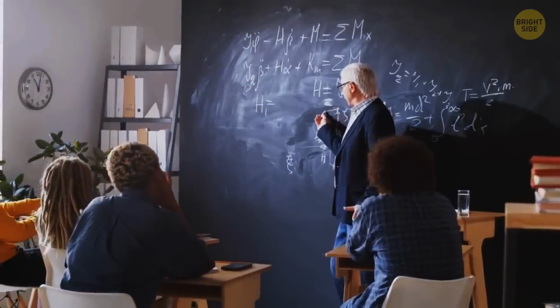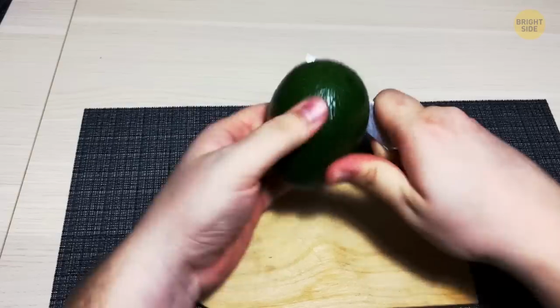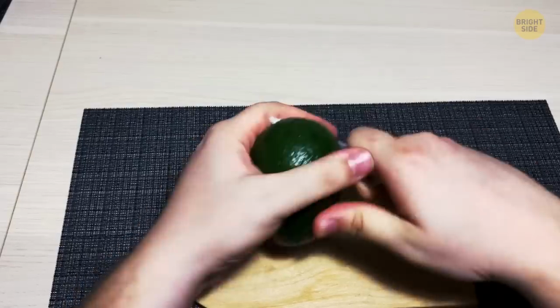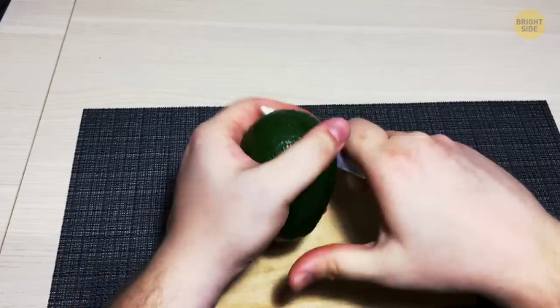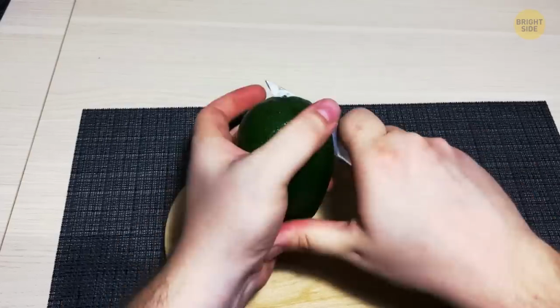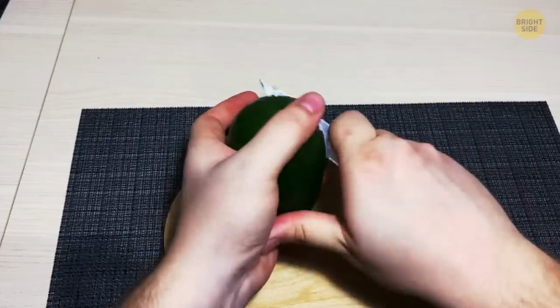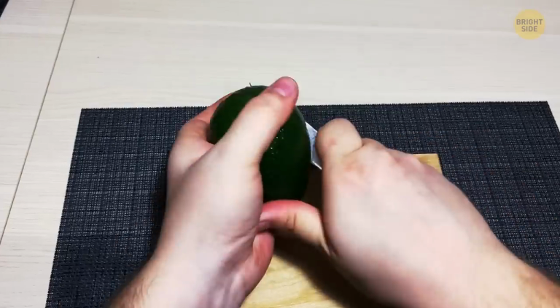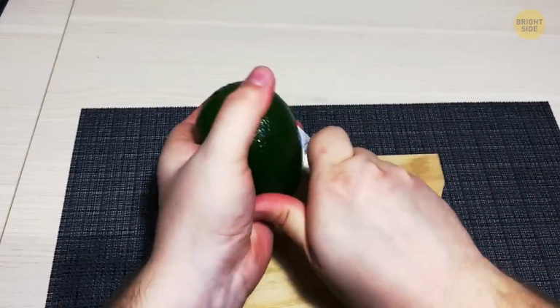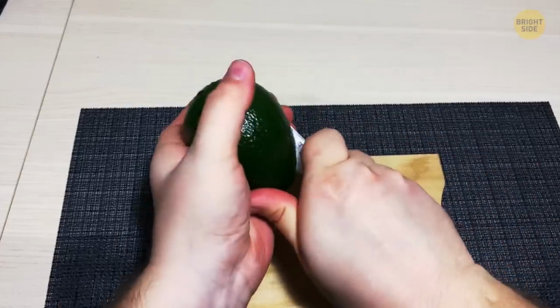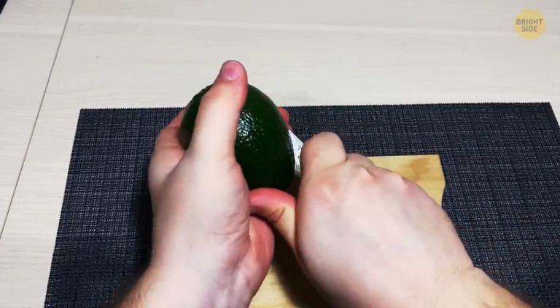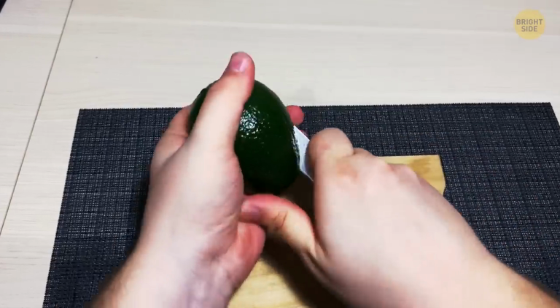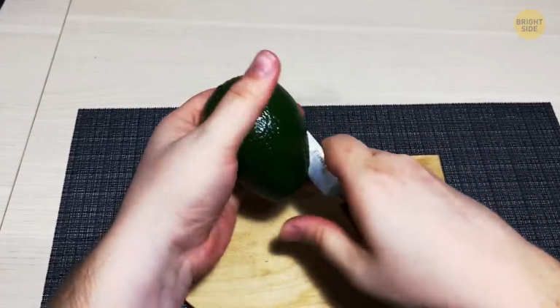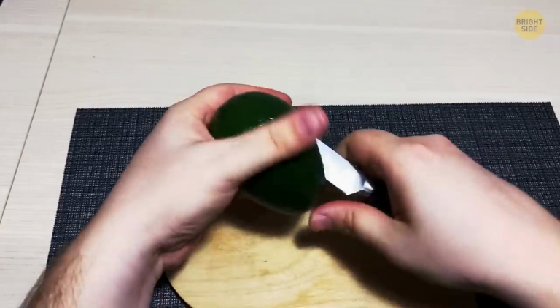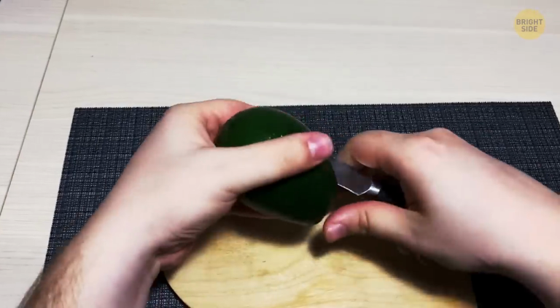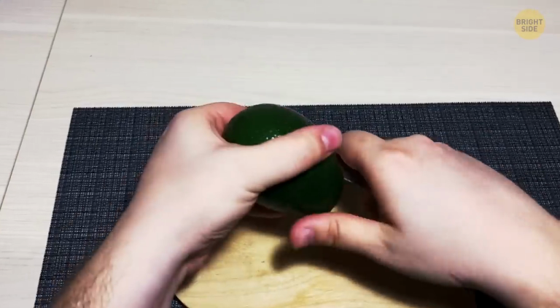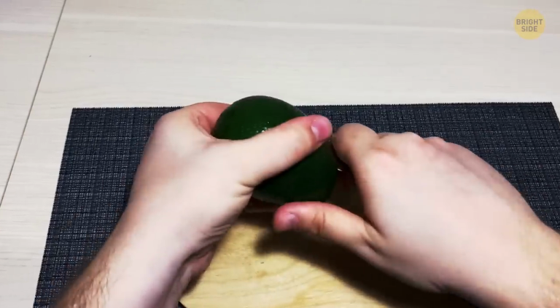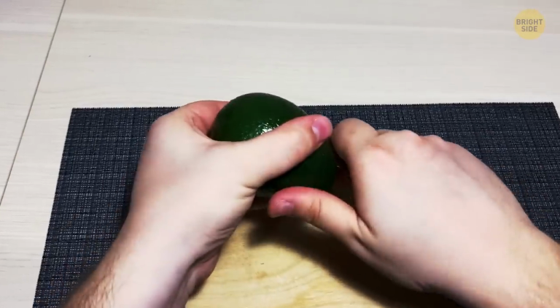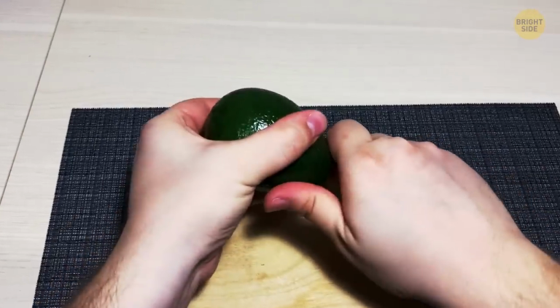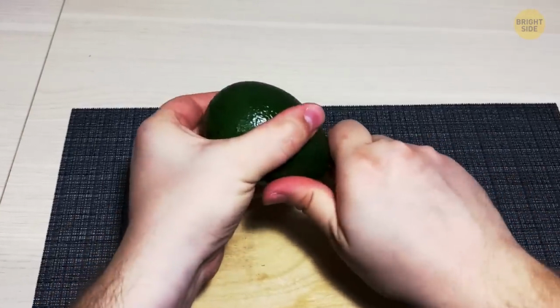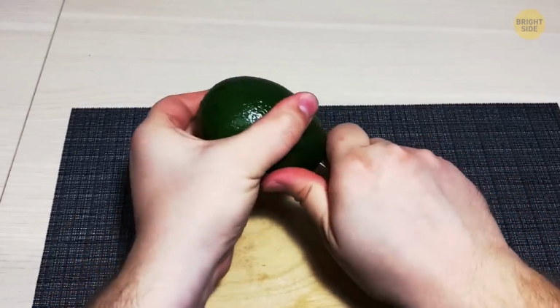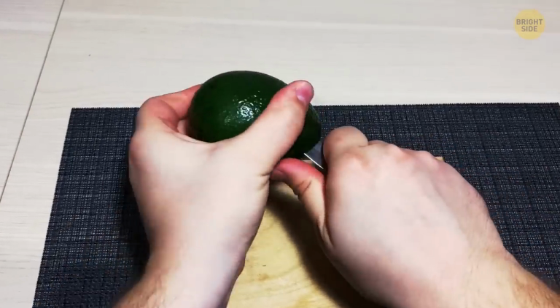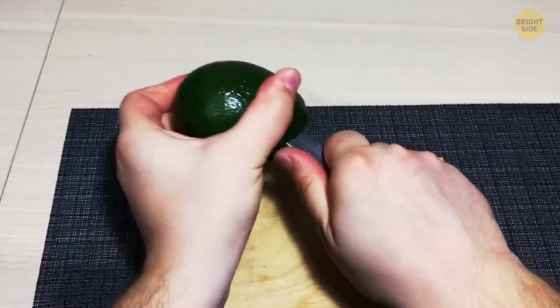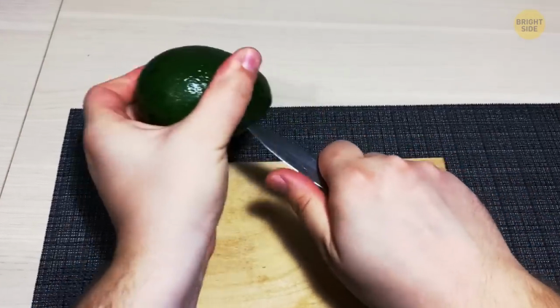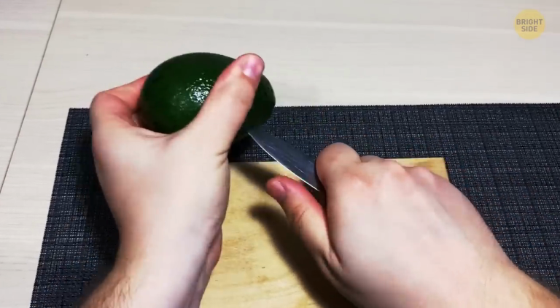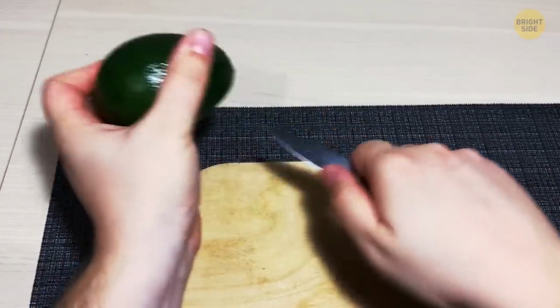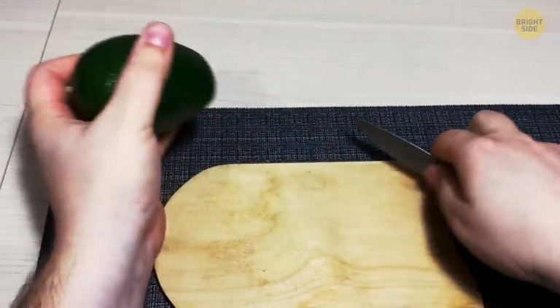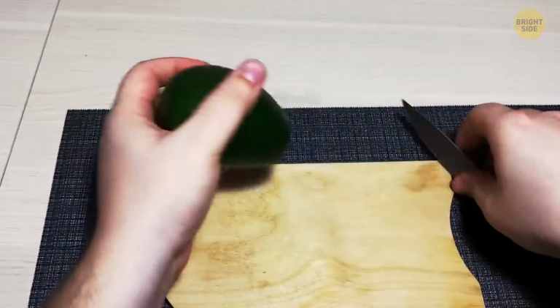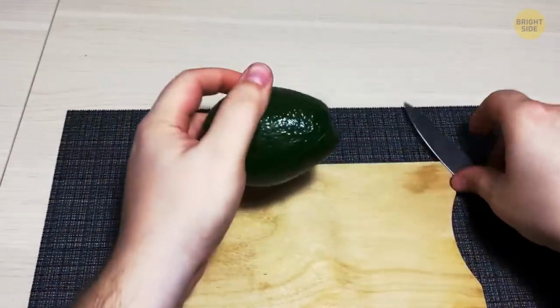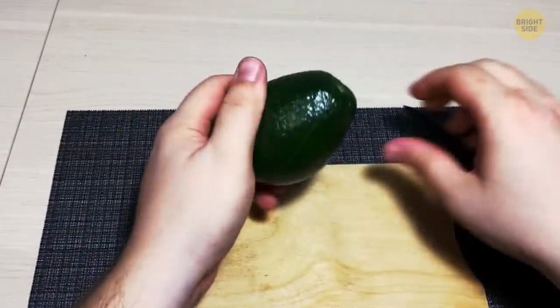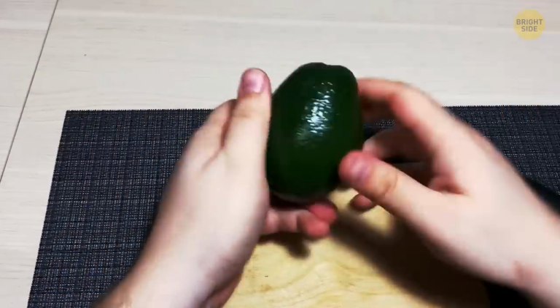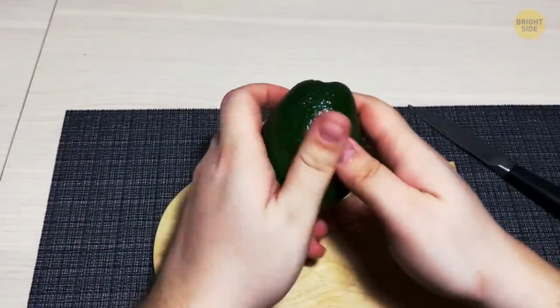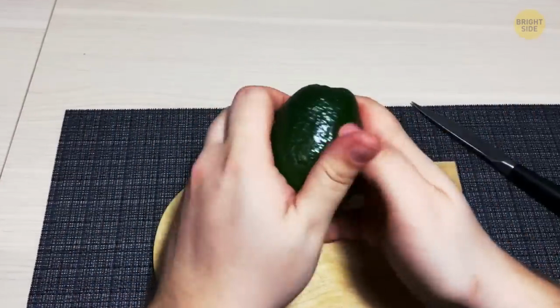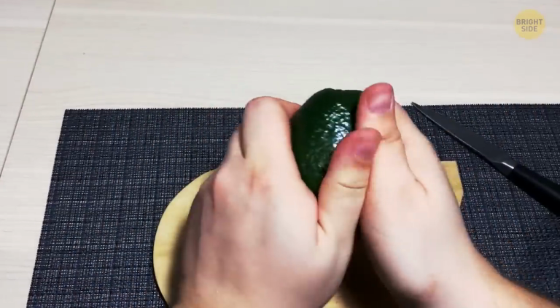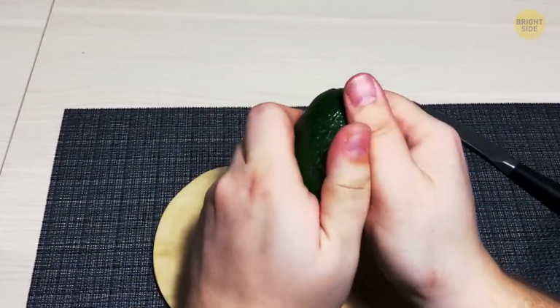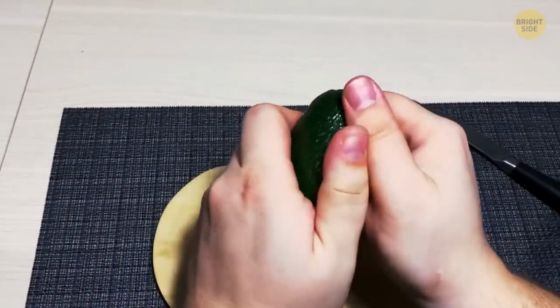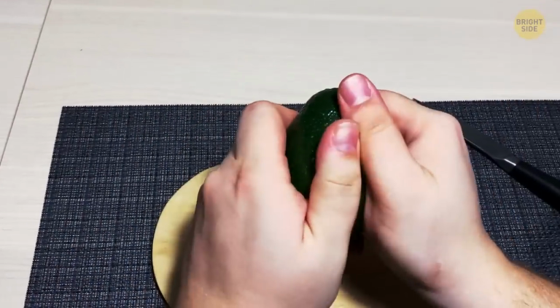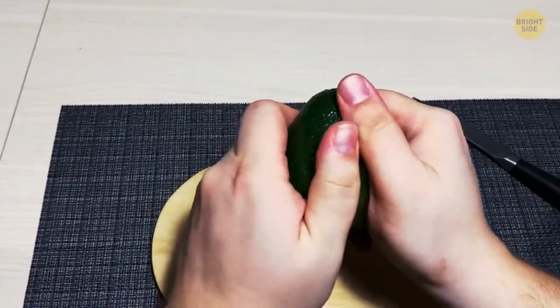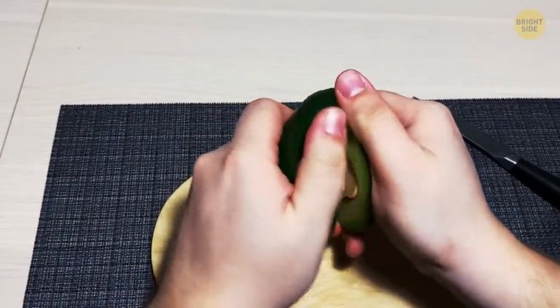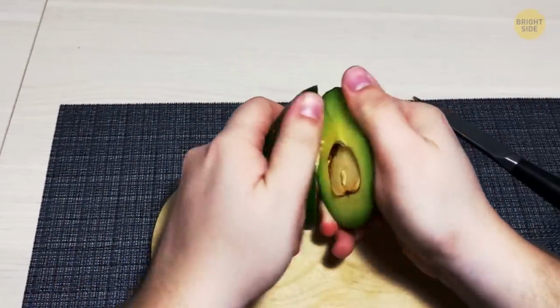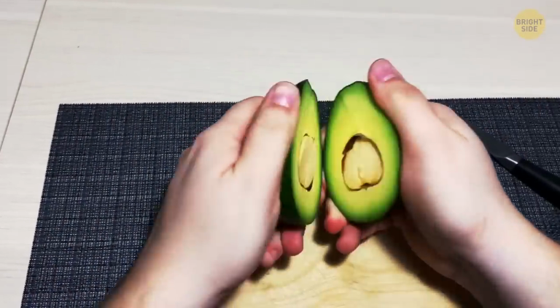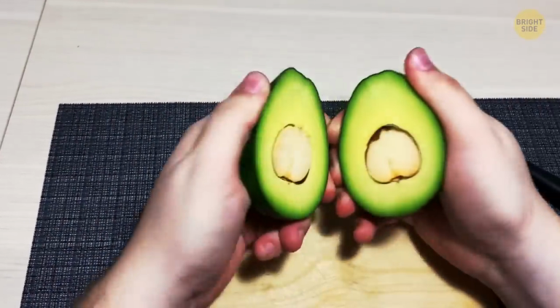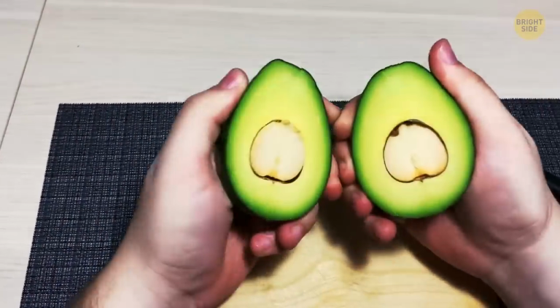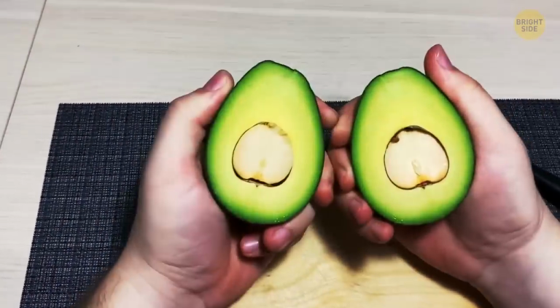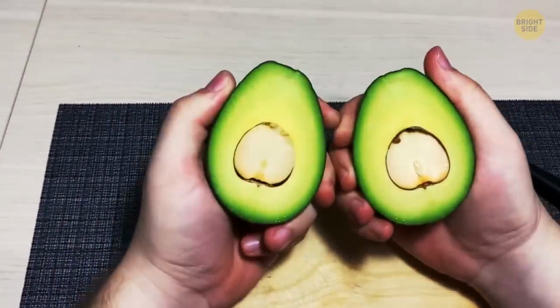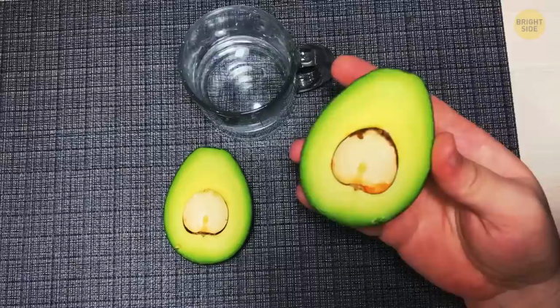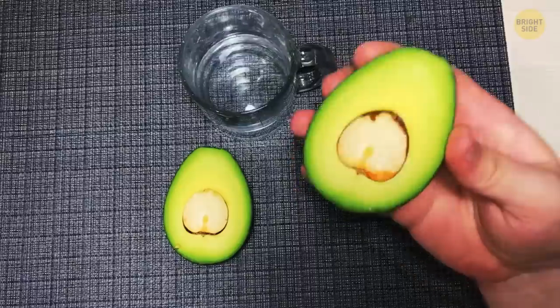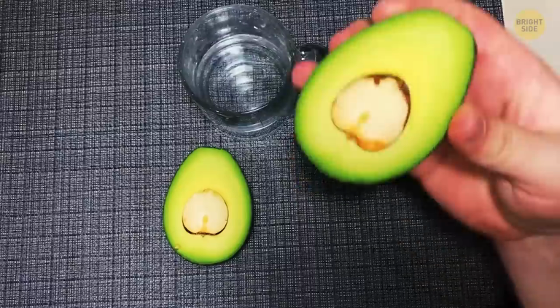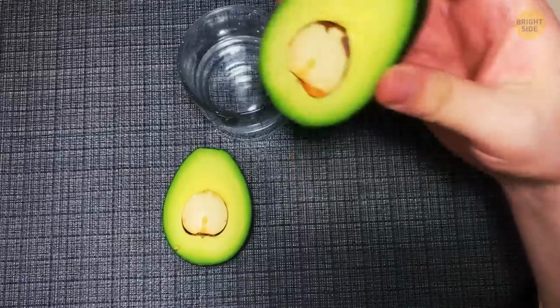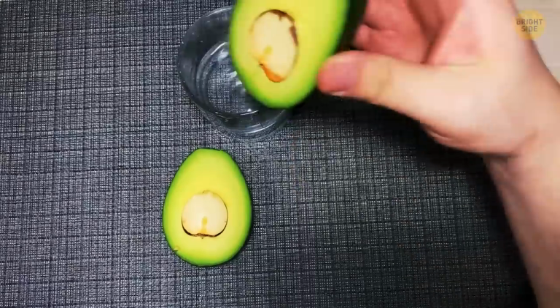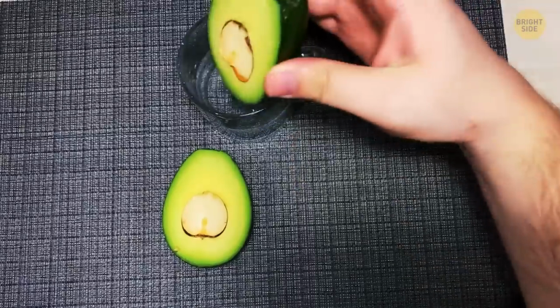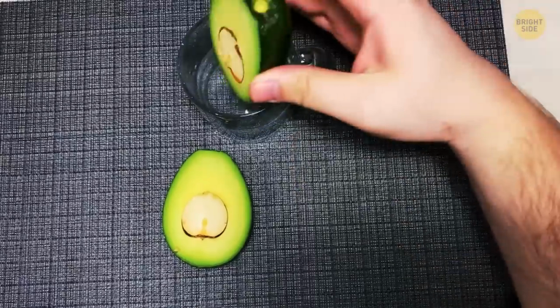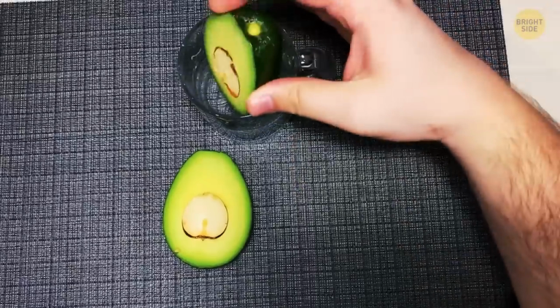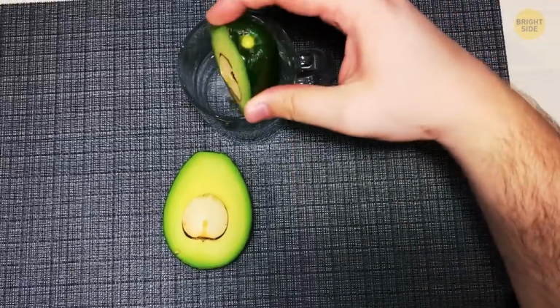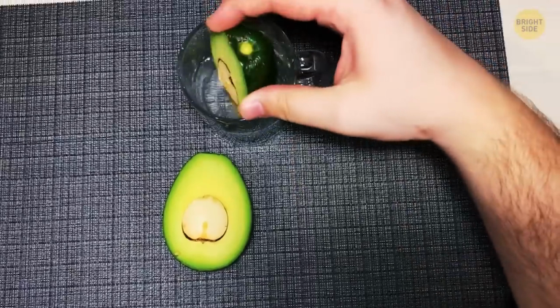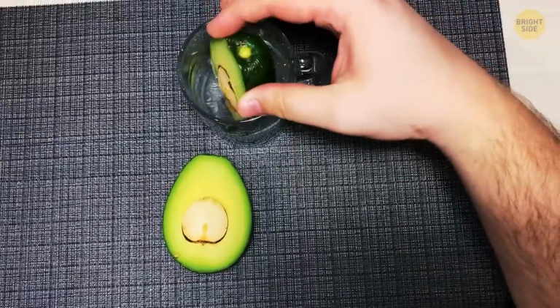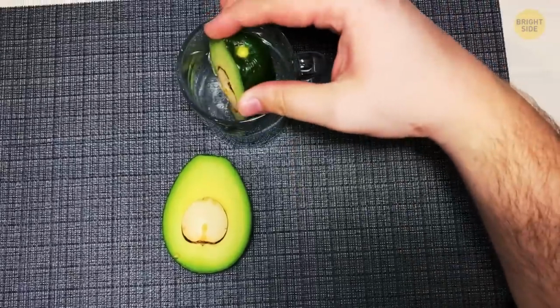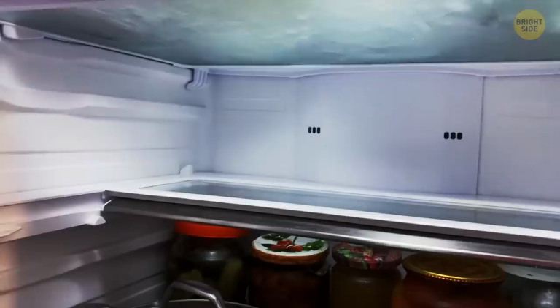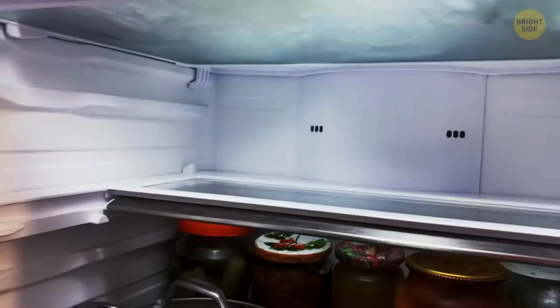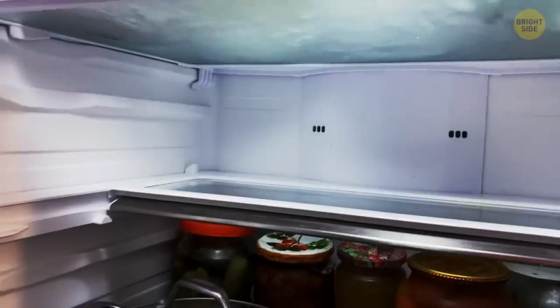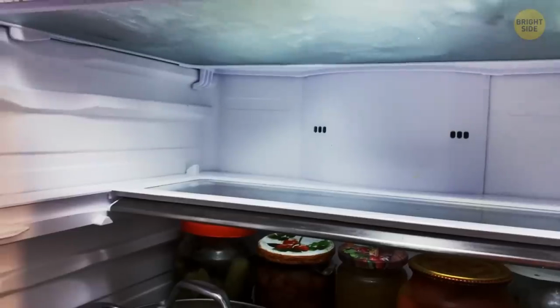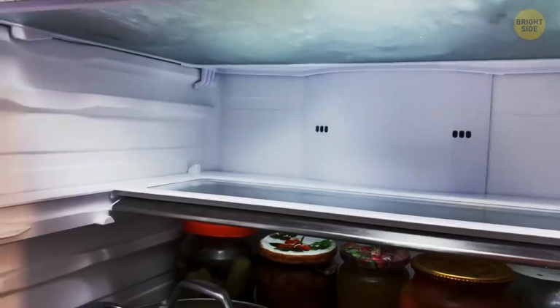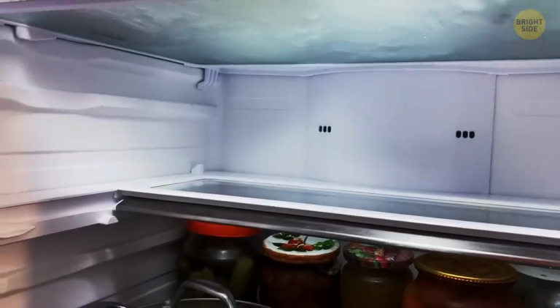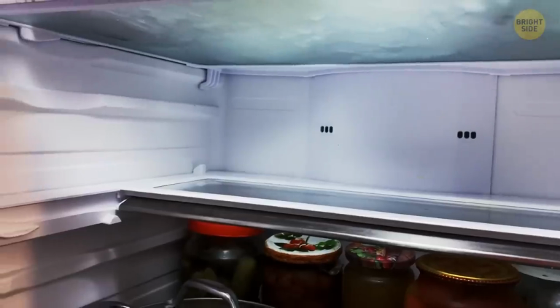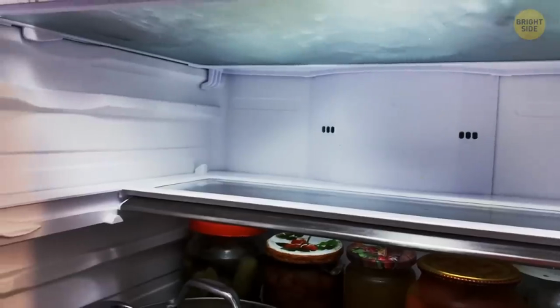If you slice open an avocado but don't use it, there's a way to keep it from going brown. Store it in a glass of water in the fridge and it'll last two to three days longer.